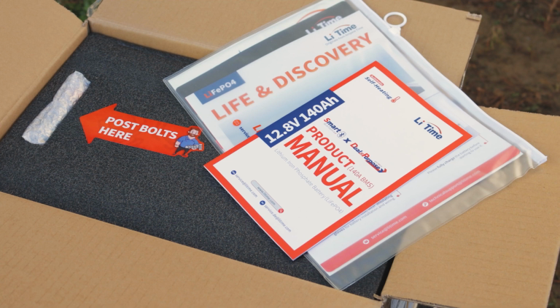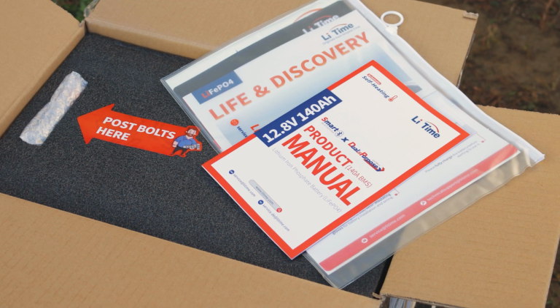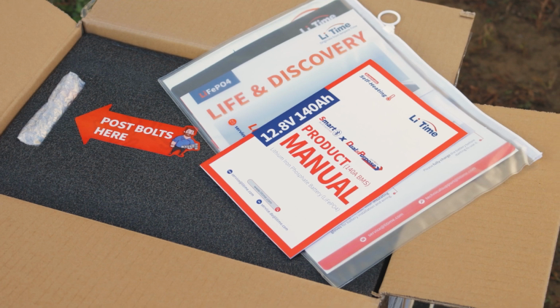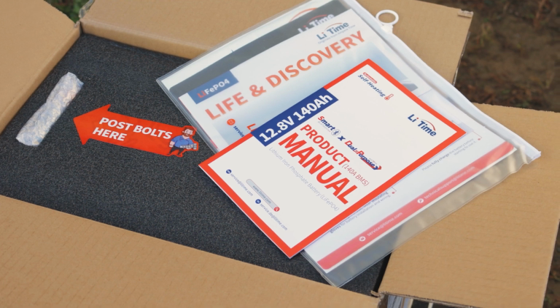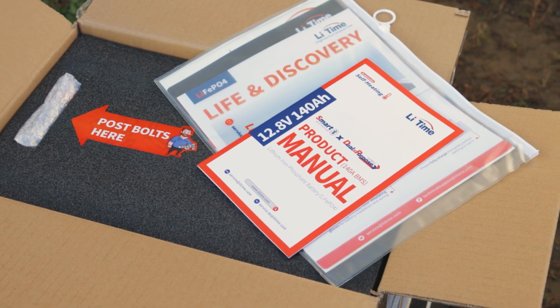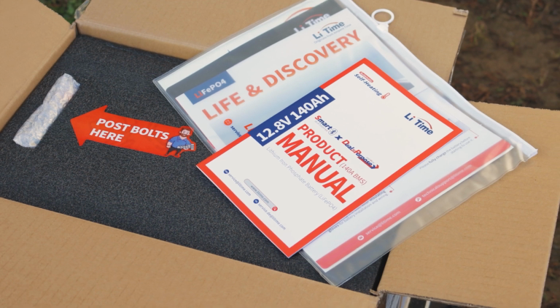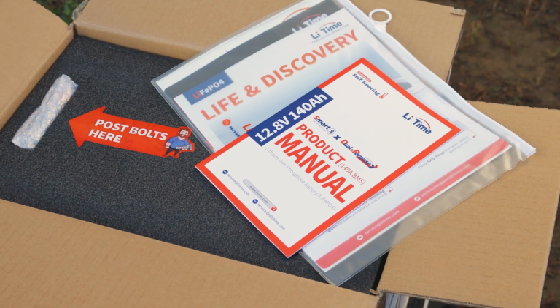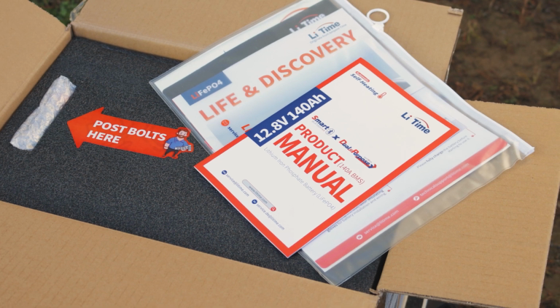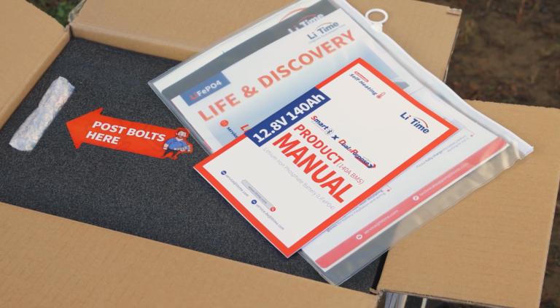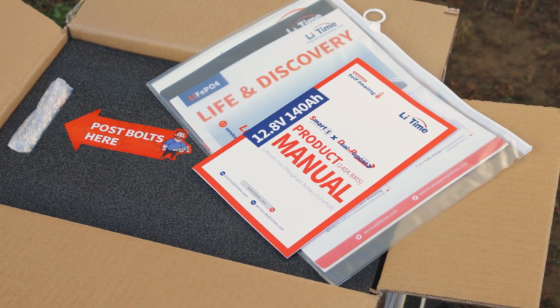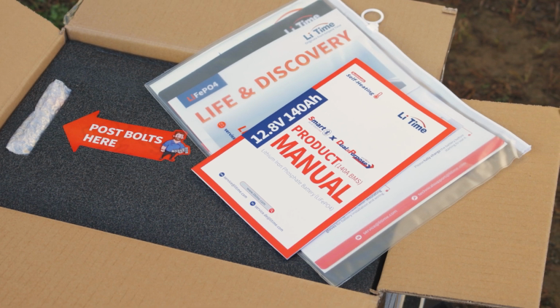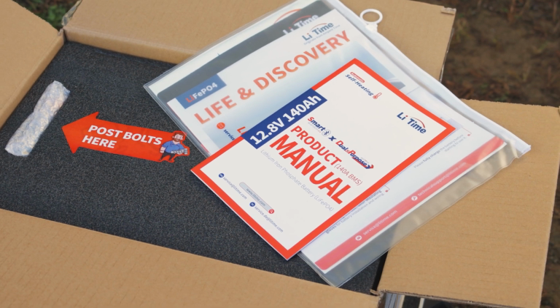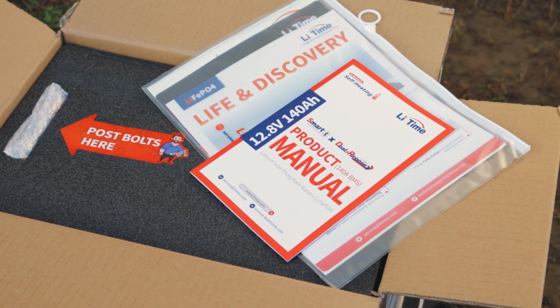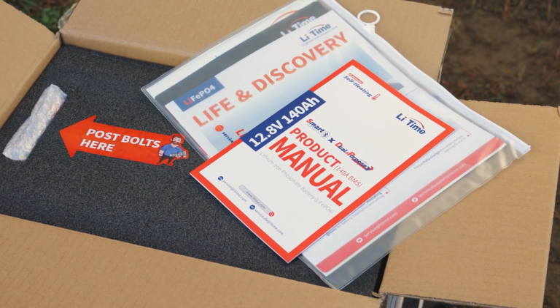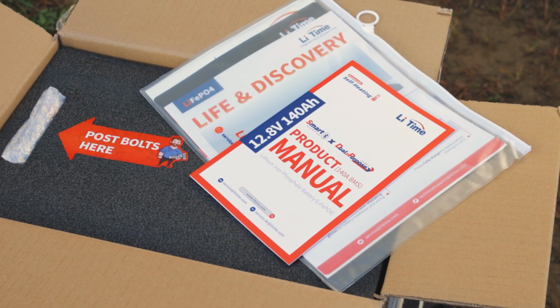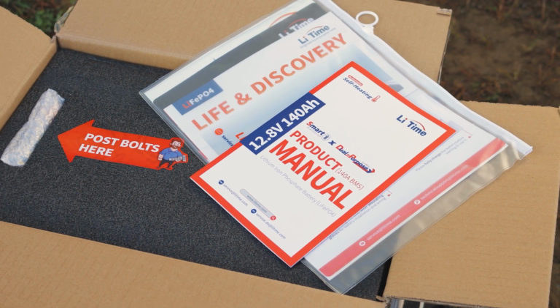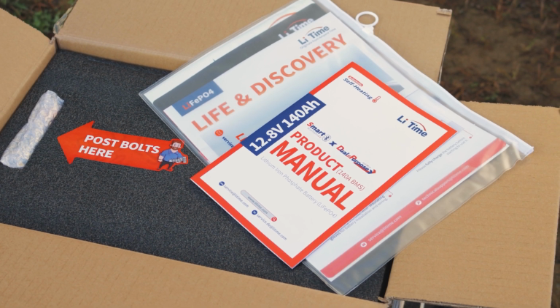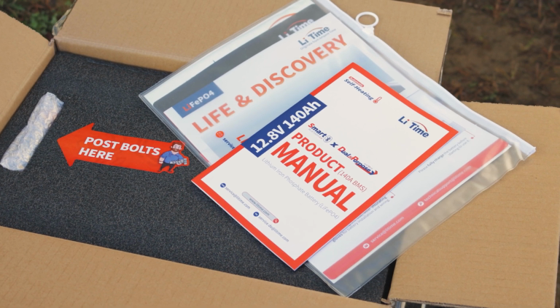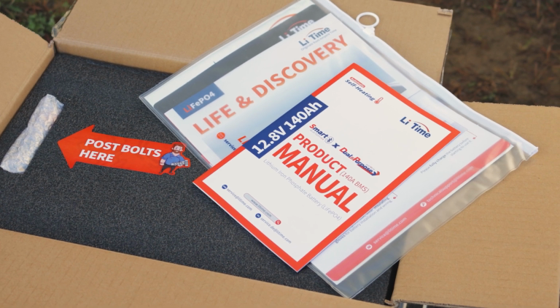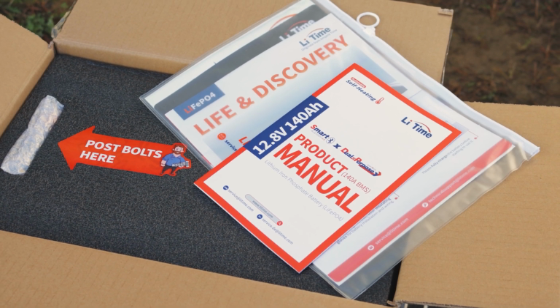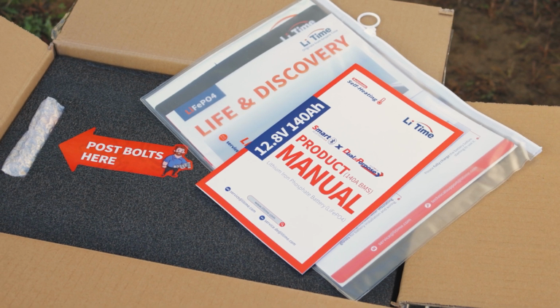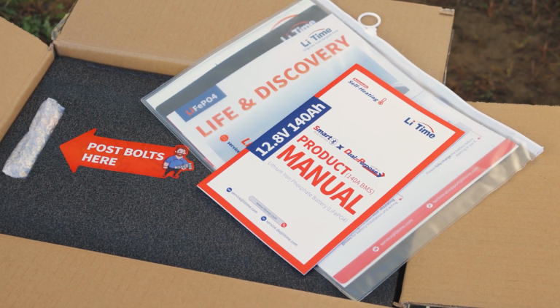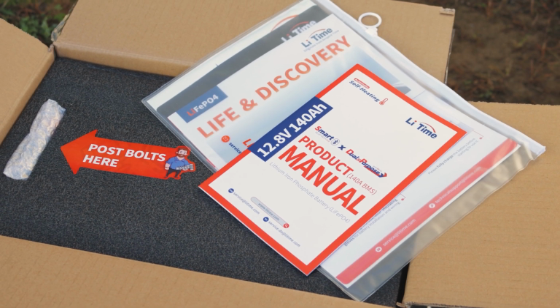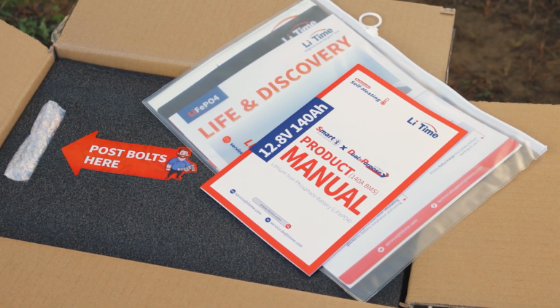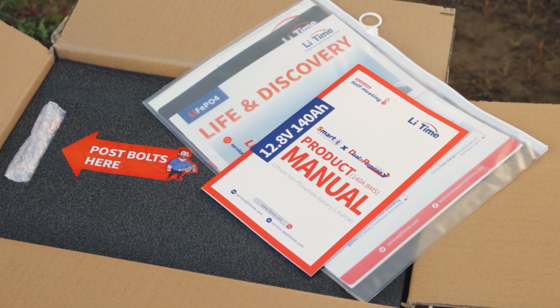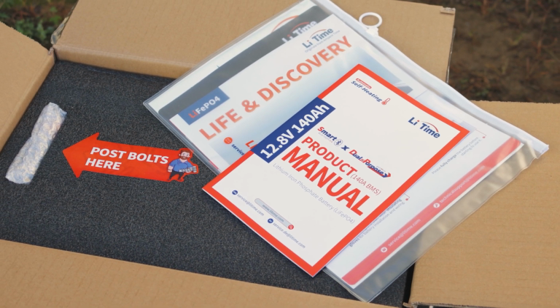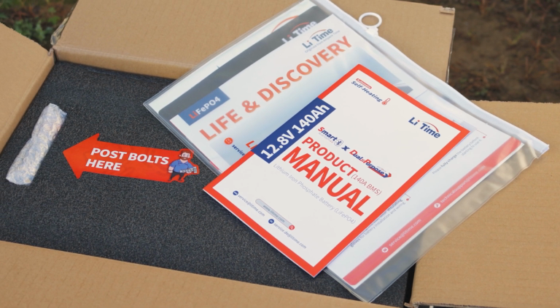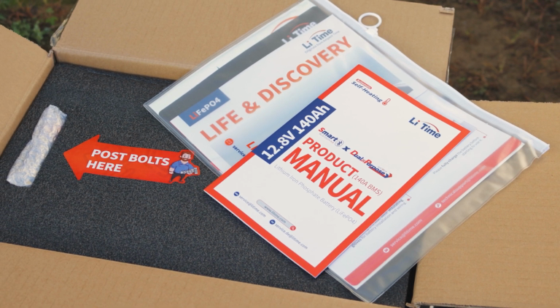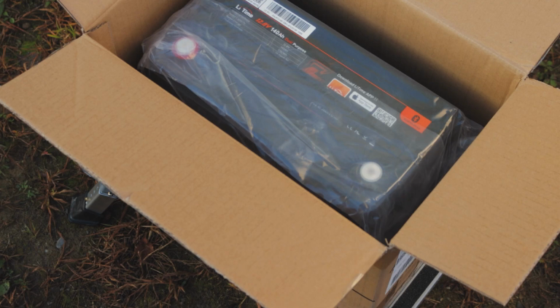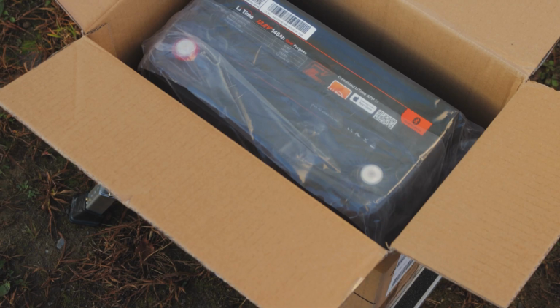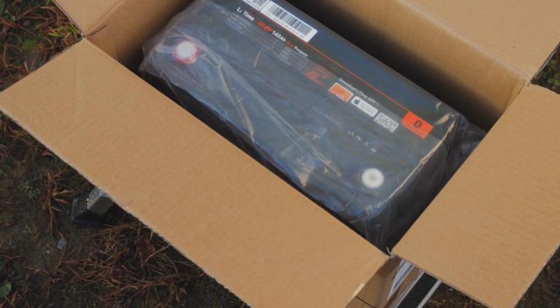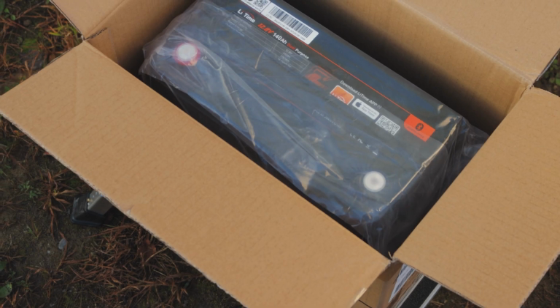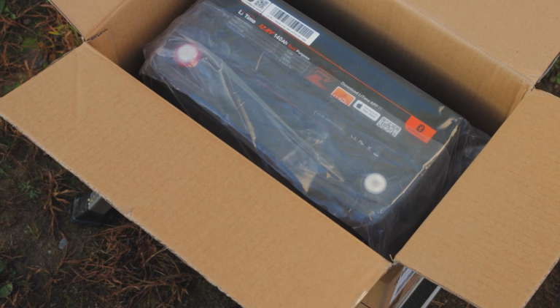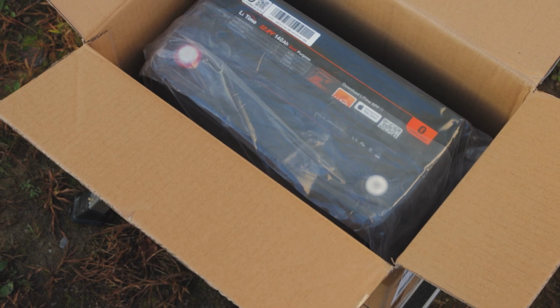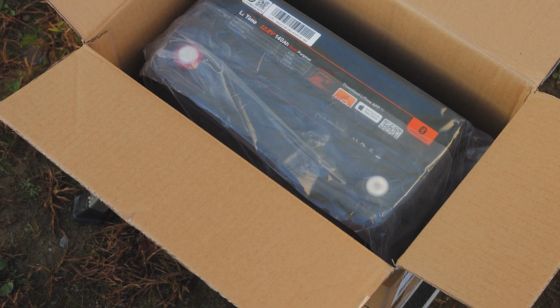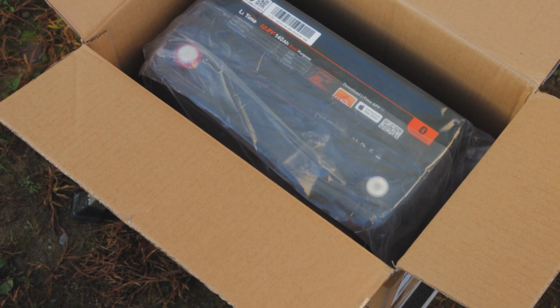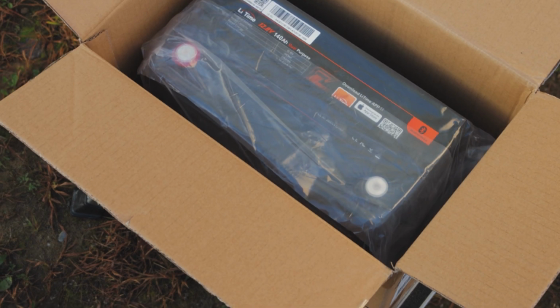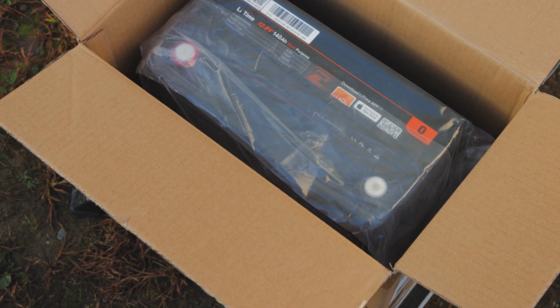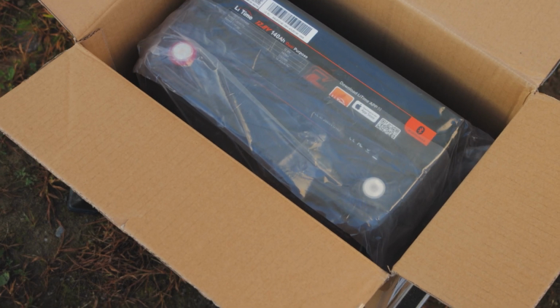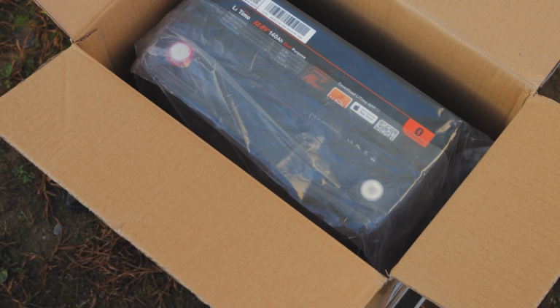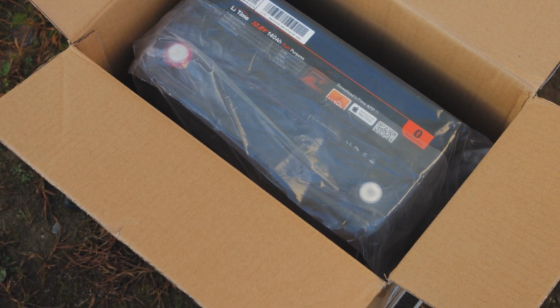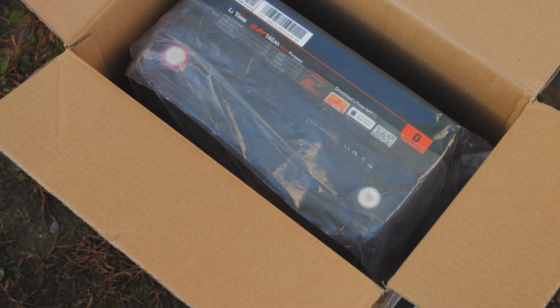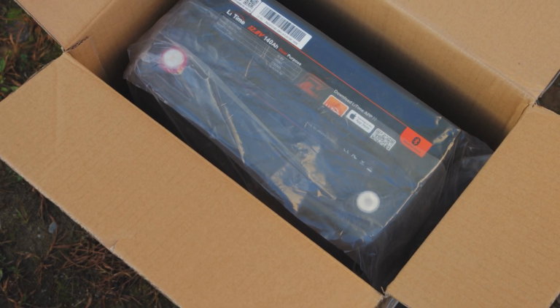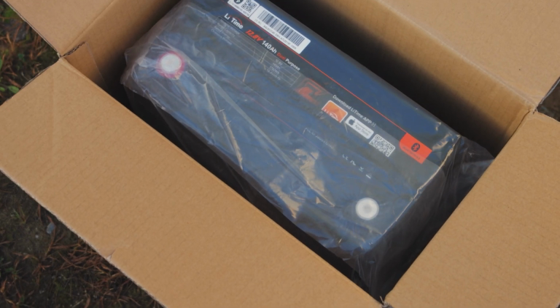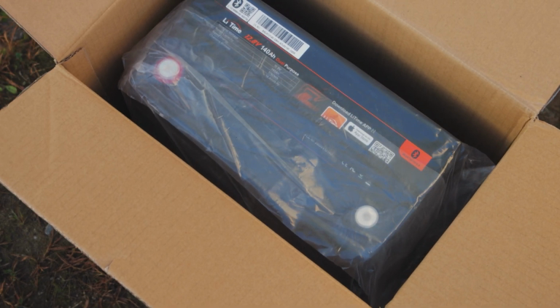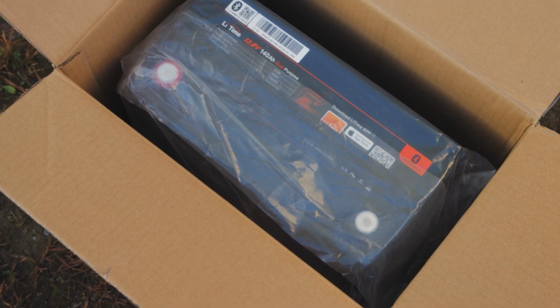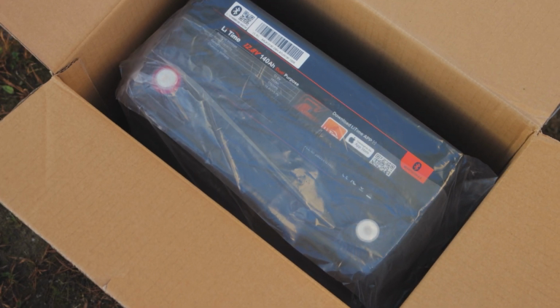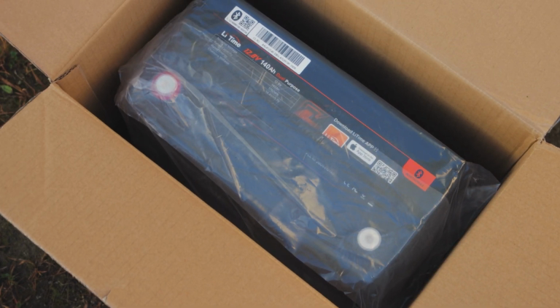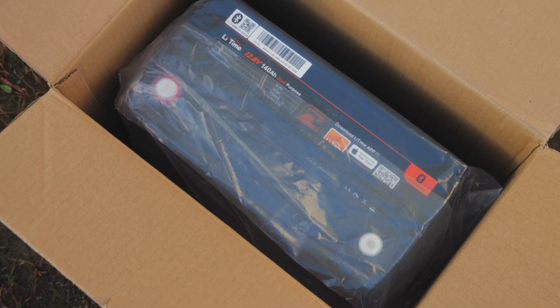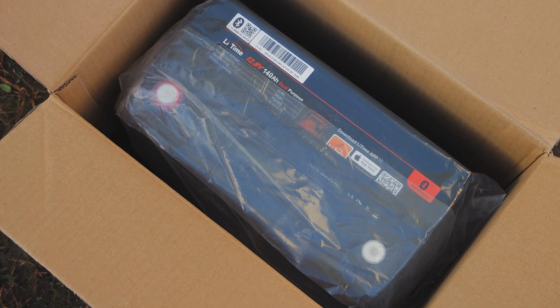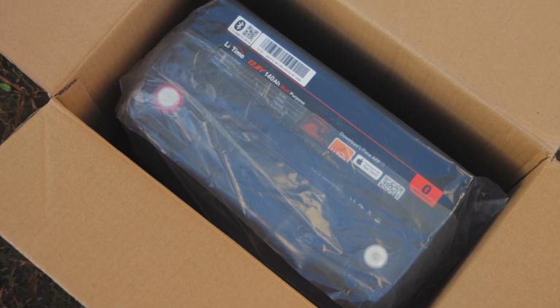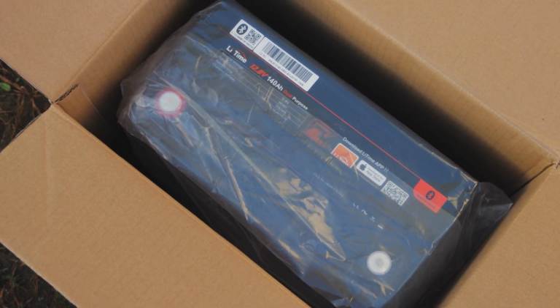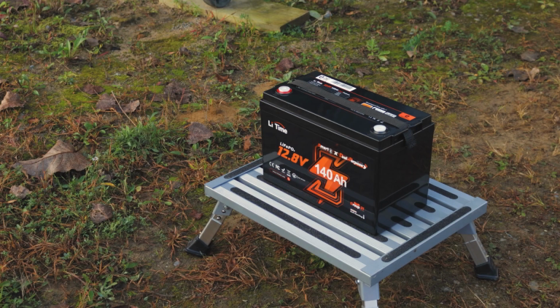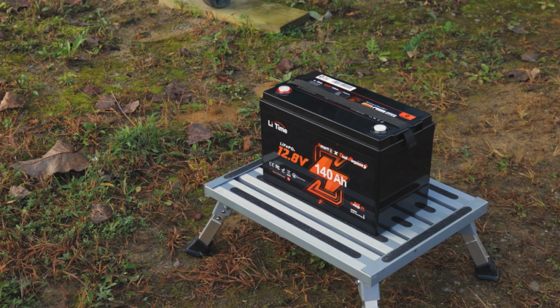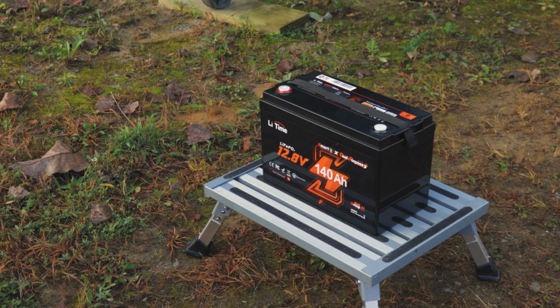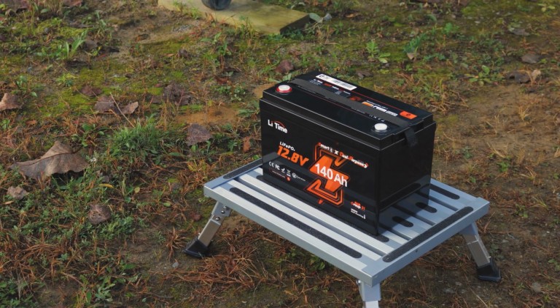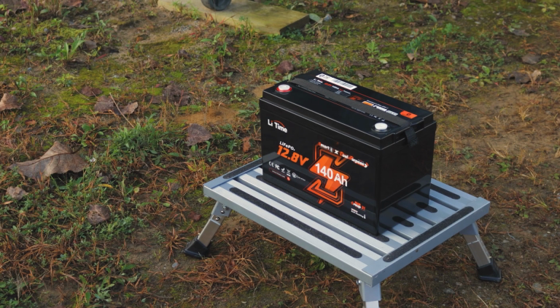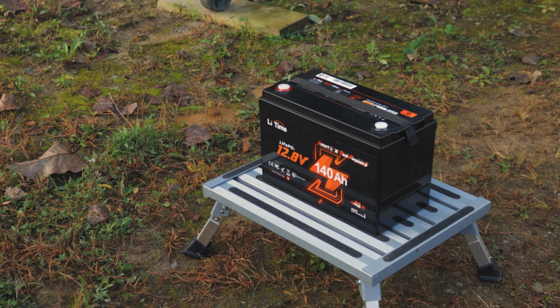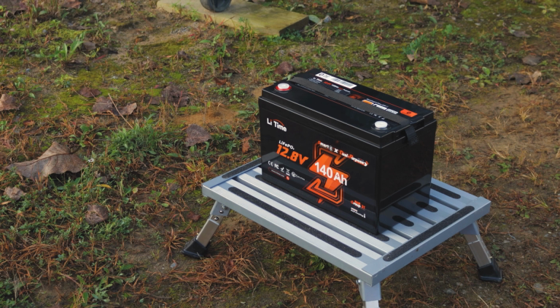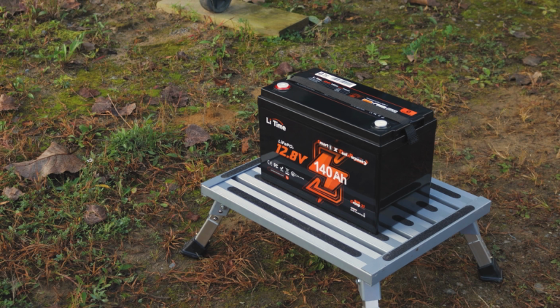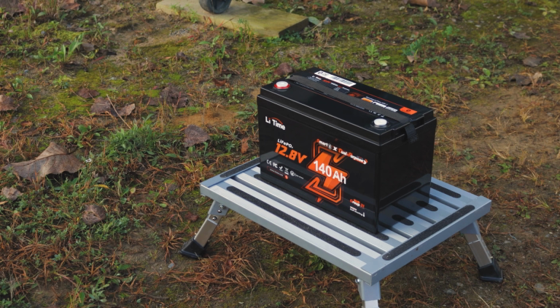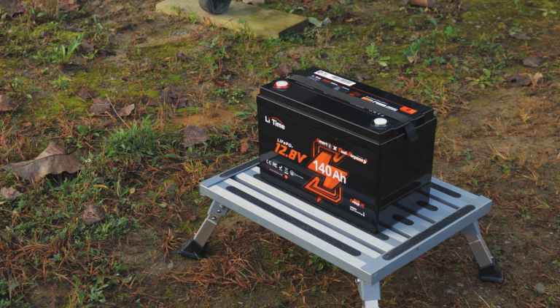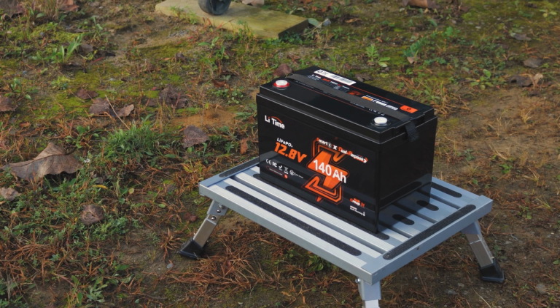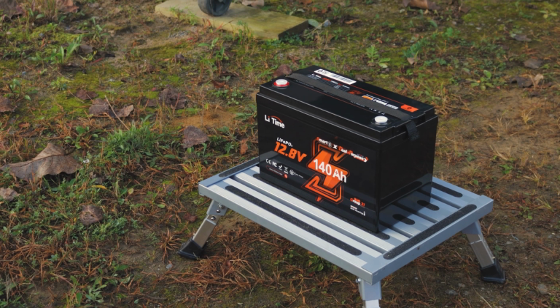This episode of Adventure Tech is brought to you by Lit Time. Welcome back everybody — today I have a very special LFP battery to unbox and share with you.